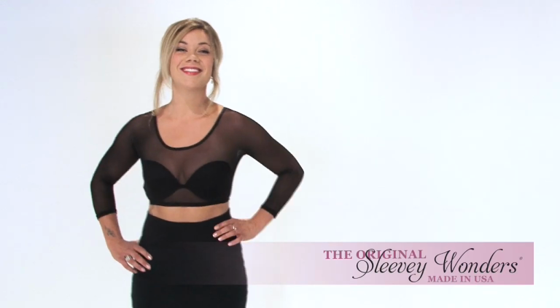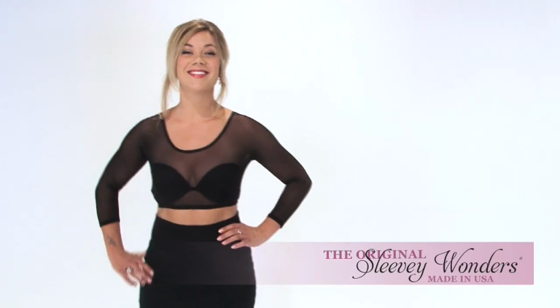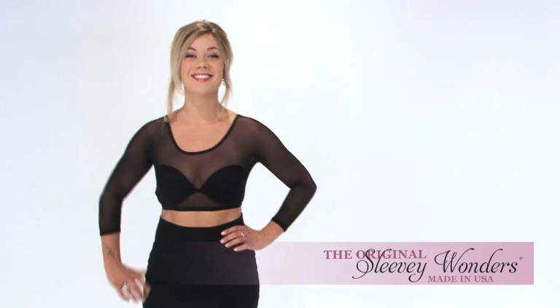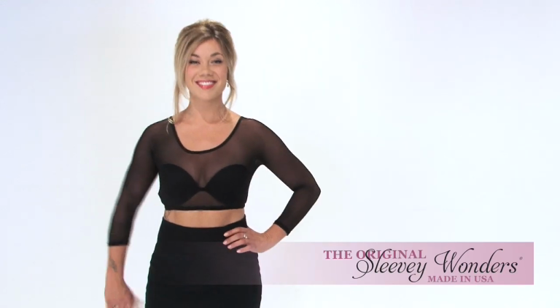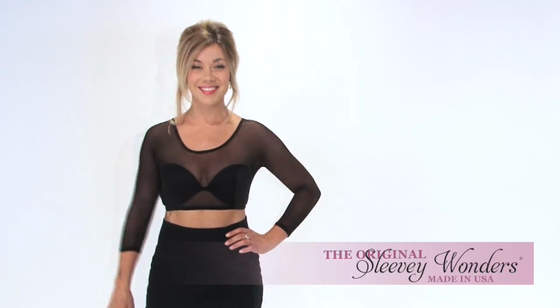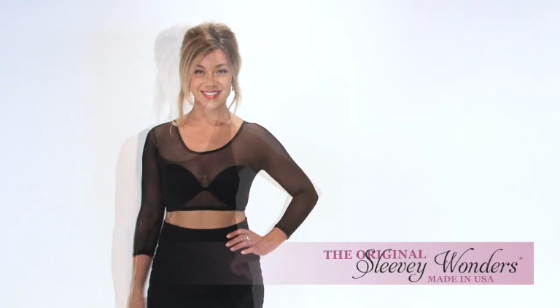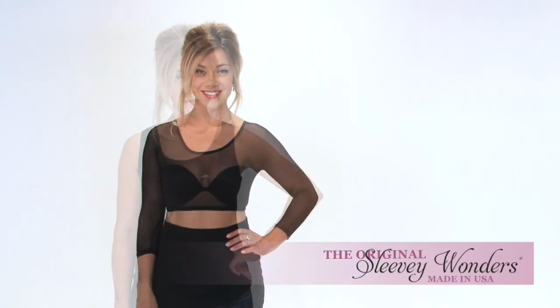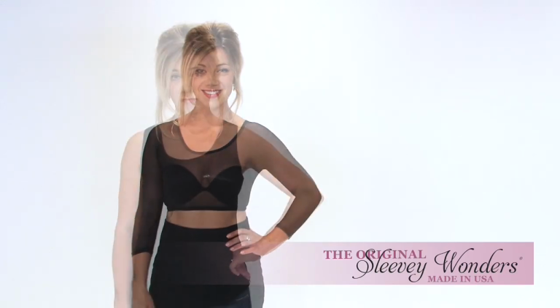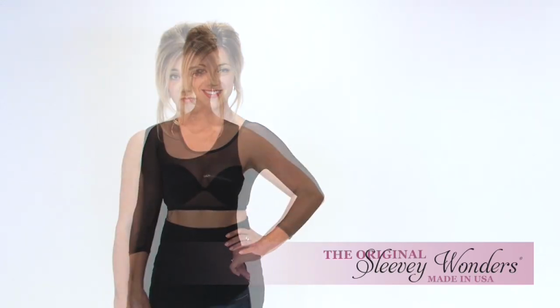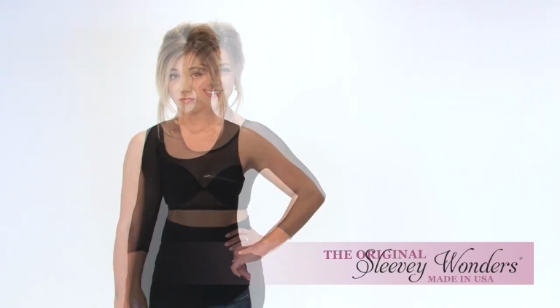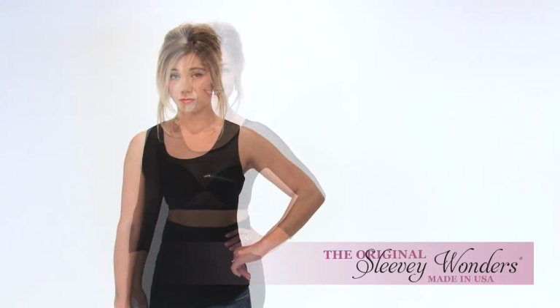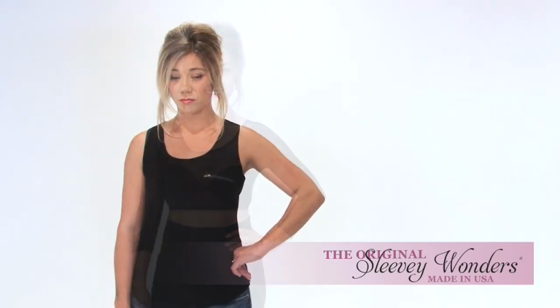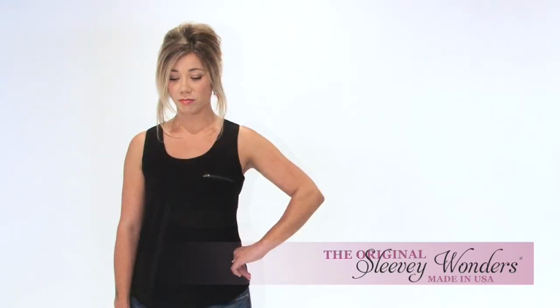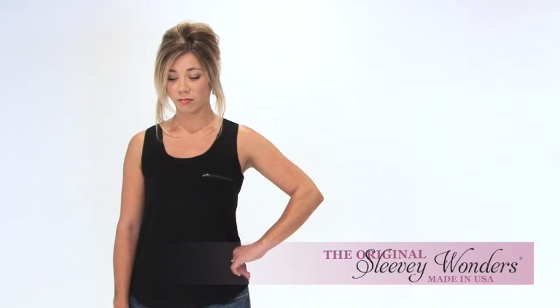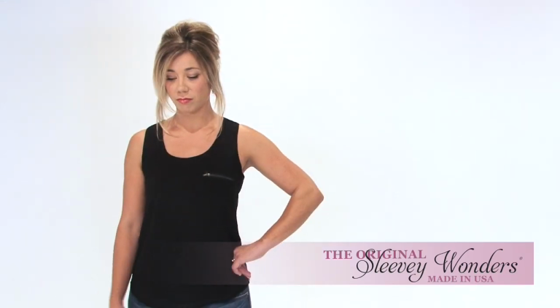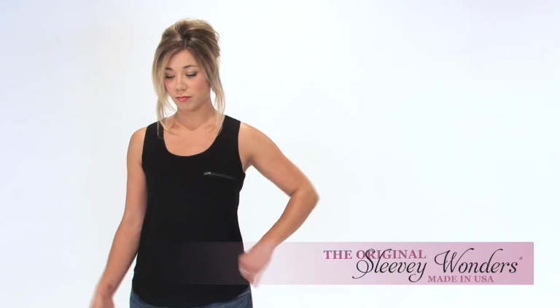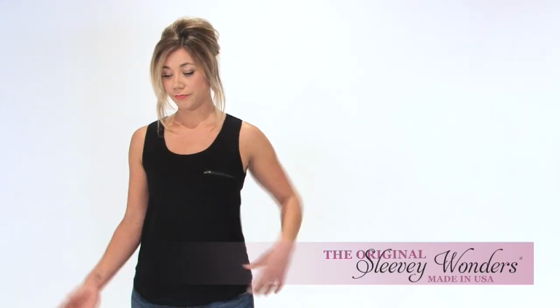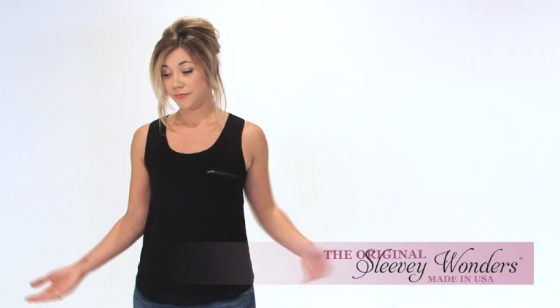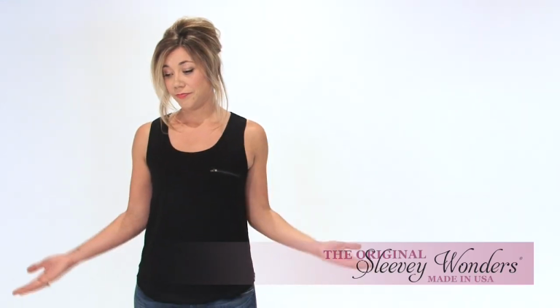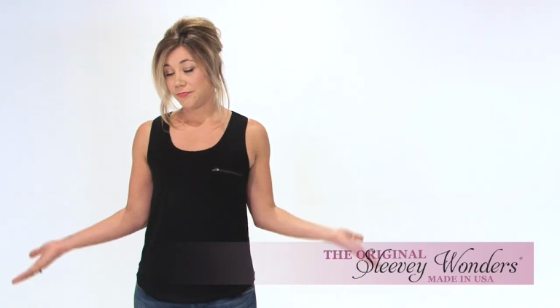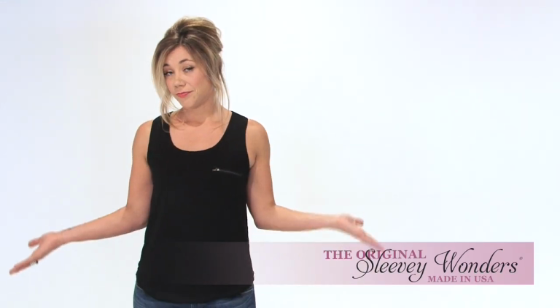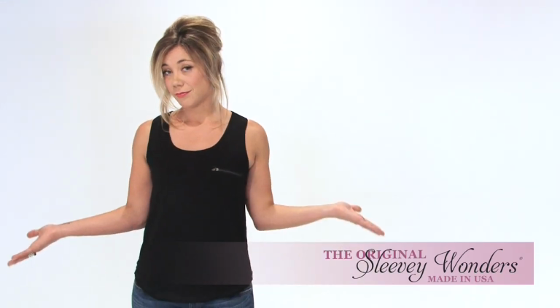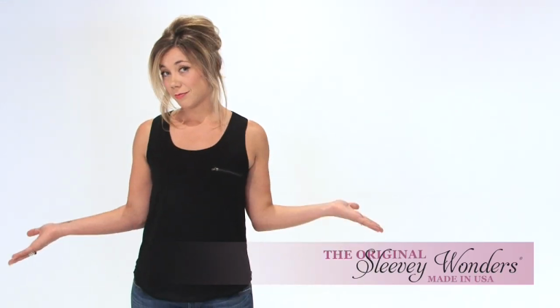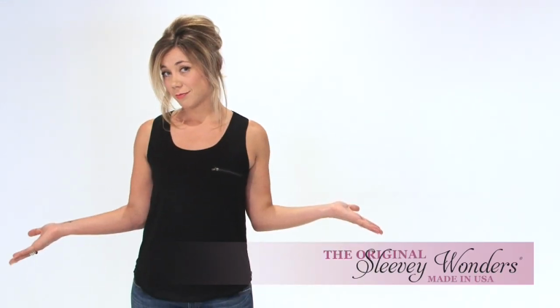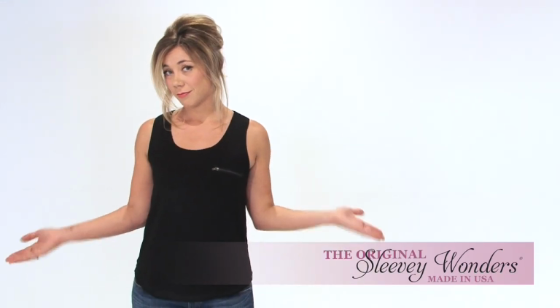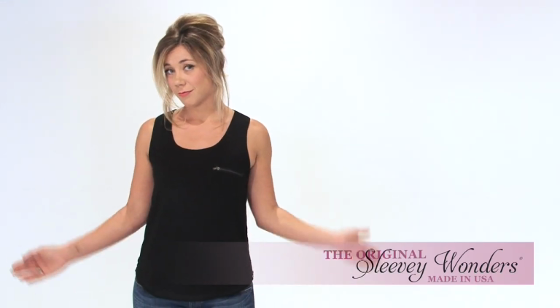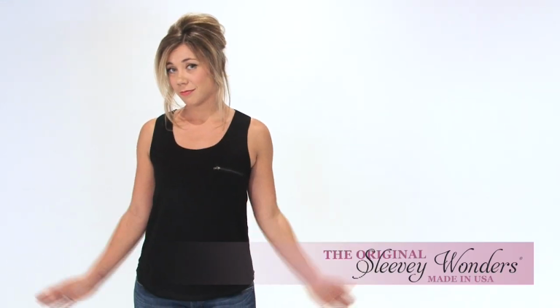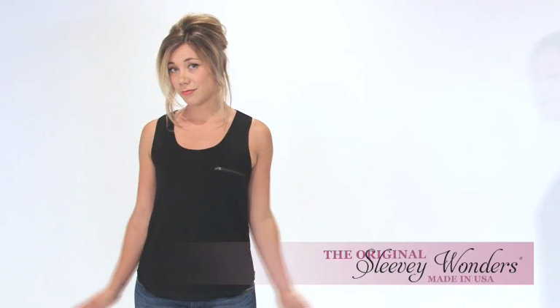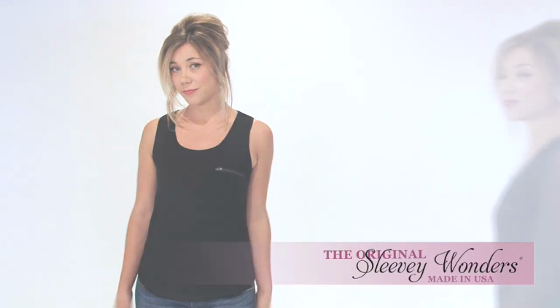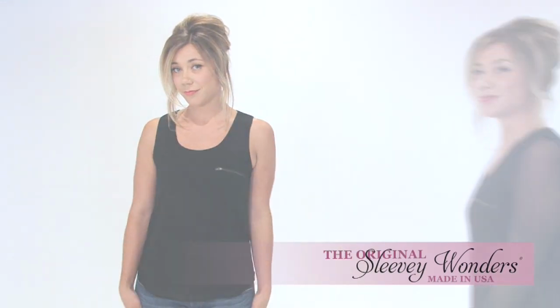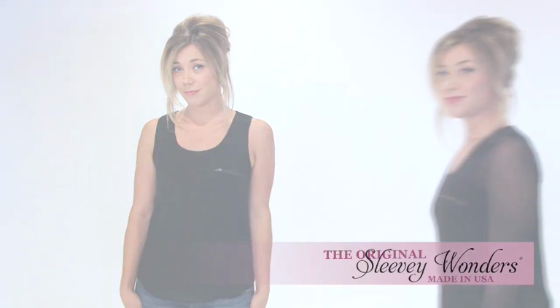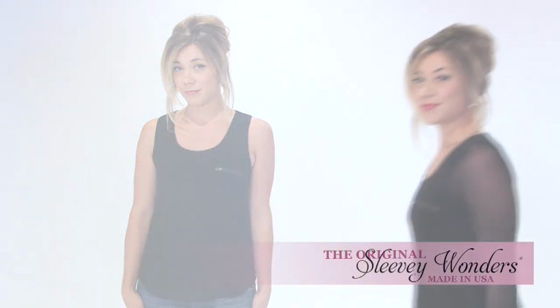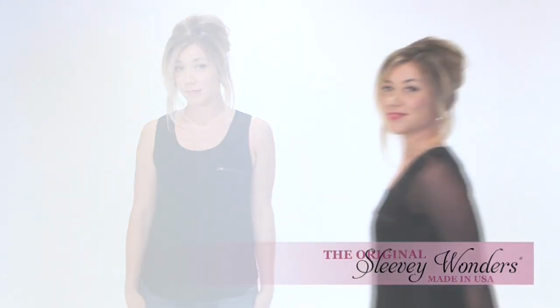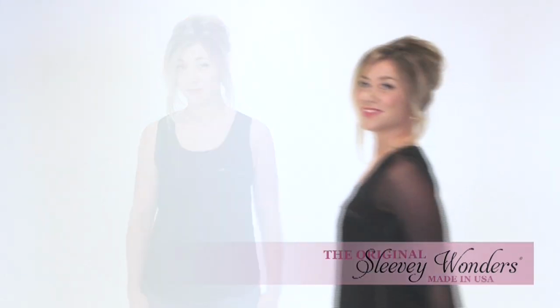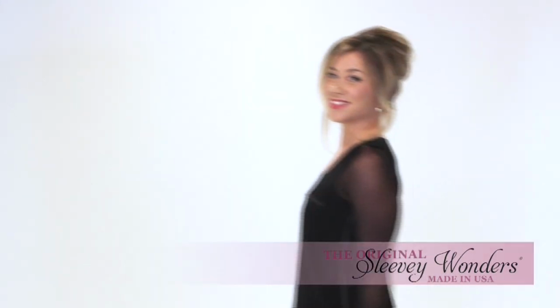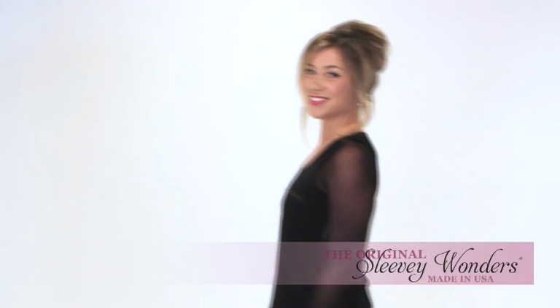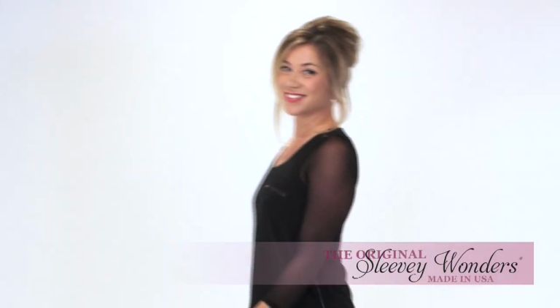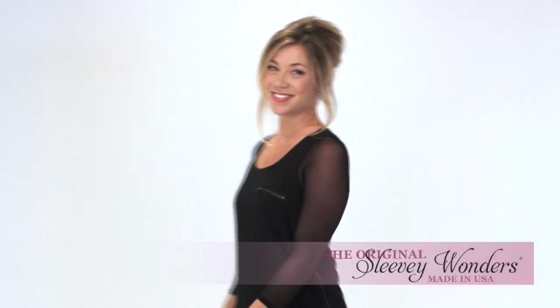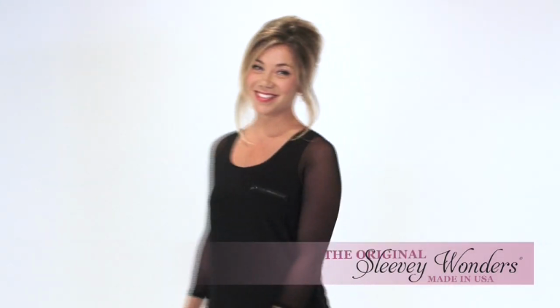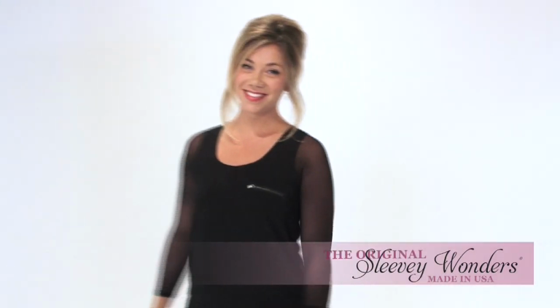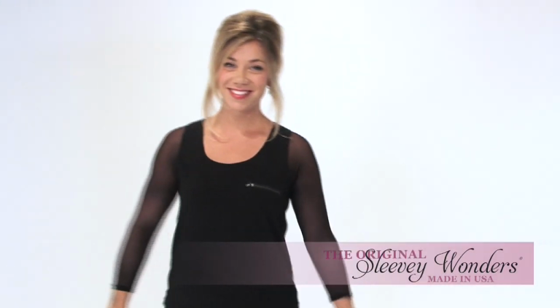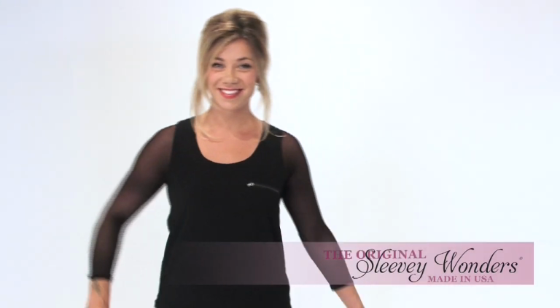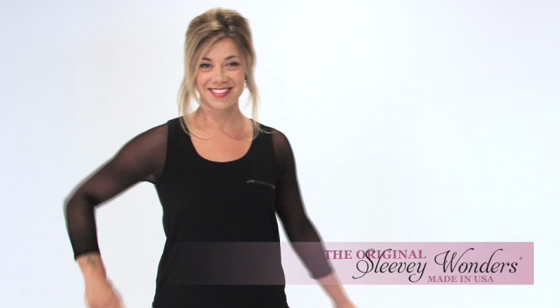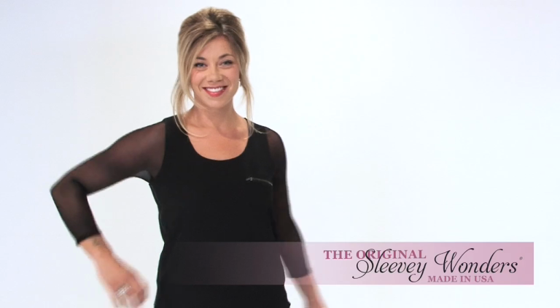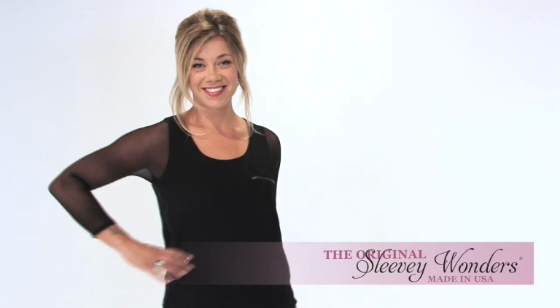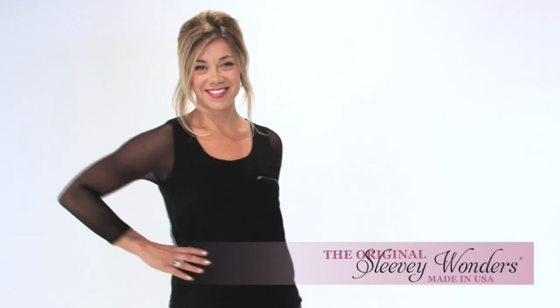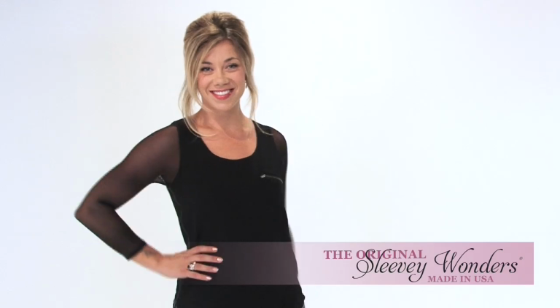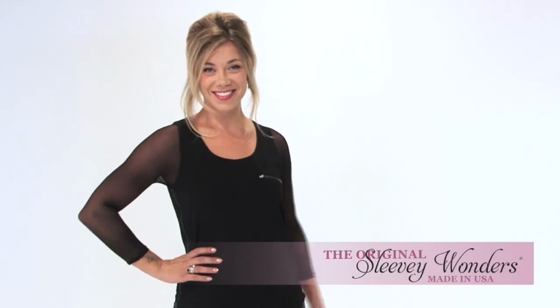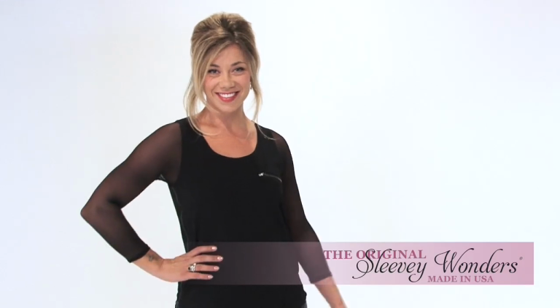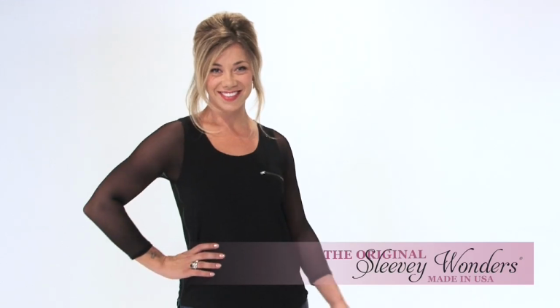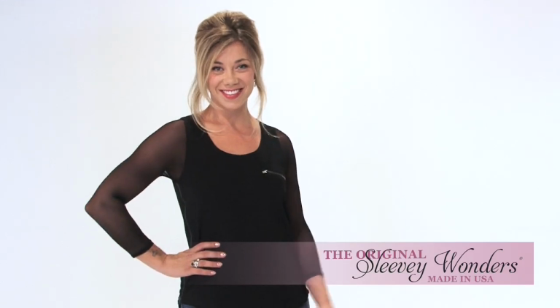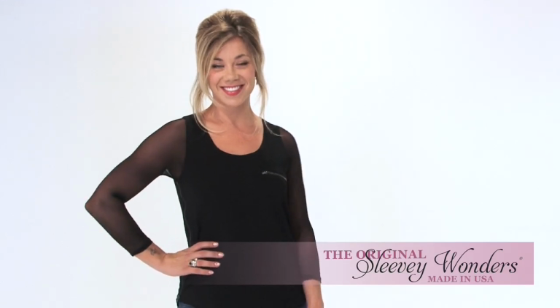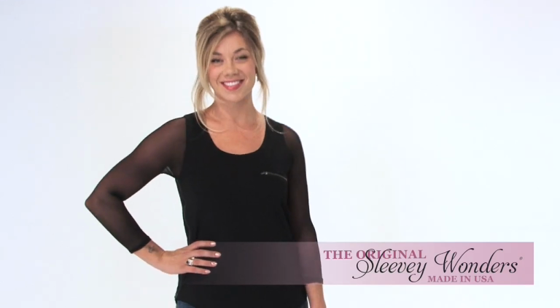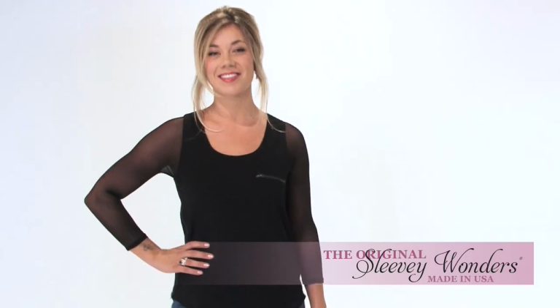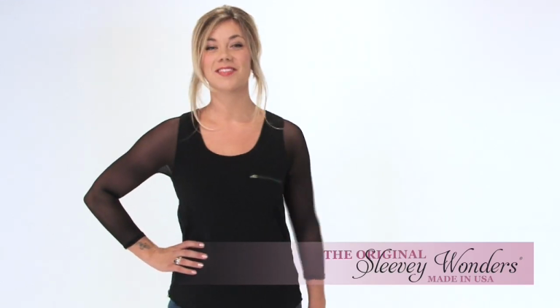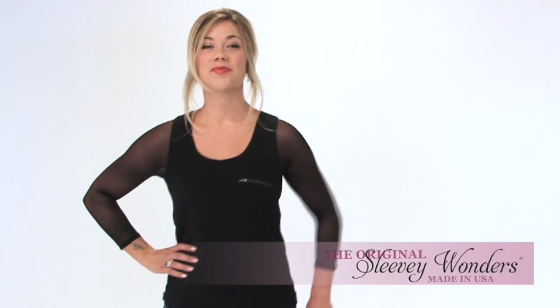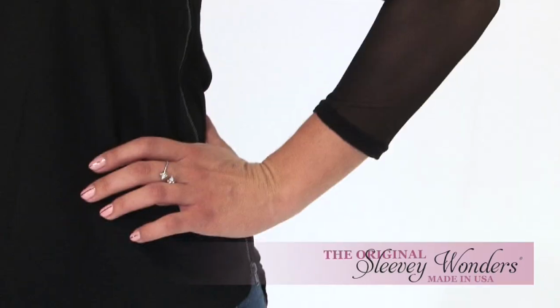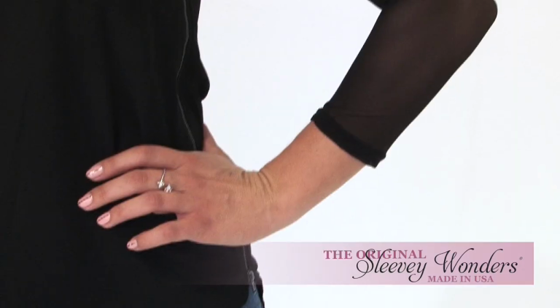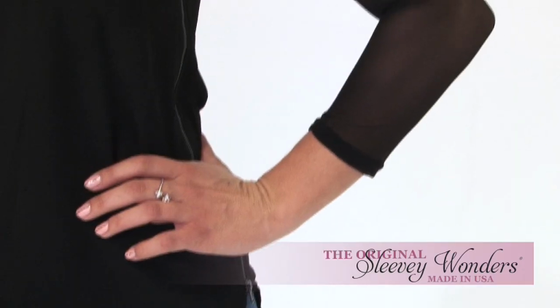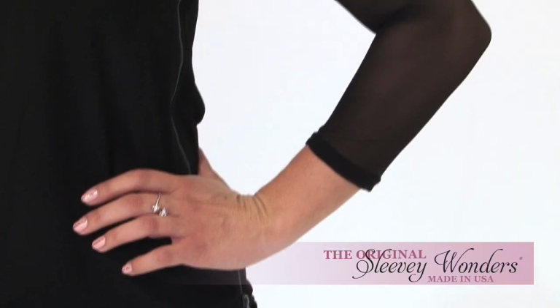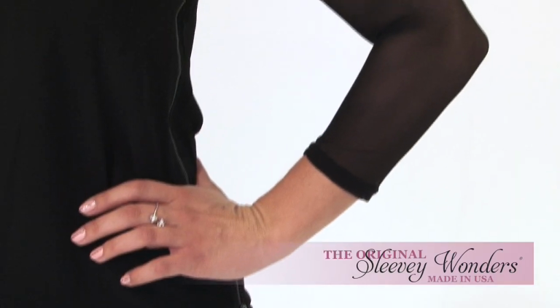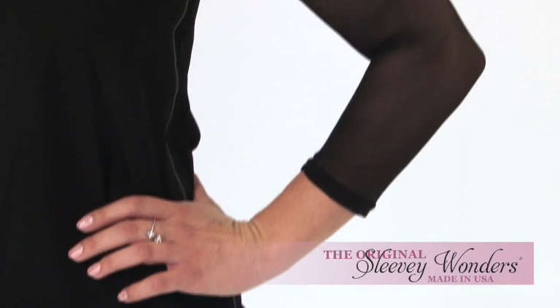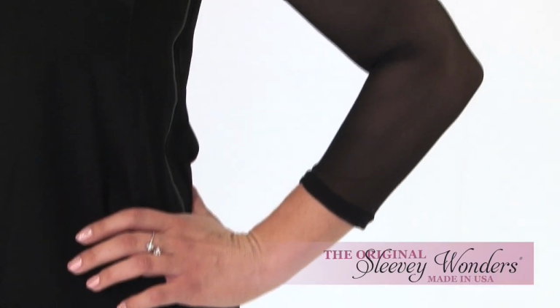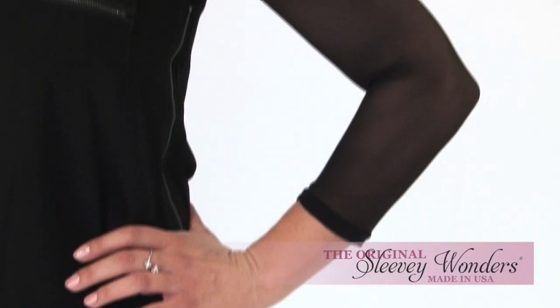Sleeveless top — cute, but sleeveless. Same top now with sleeves. Great for casual looks.